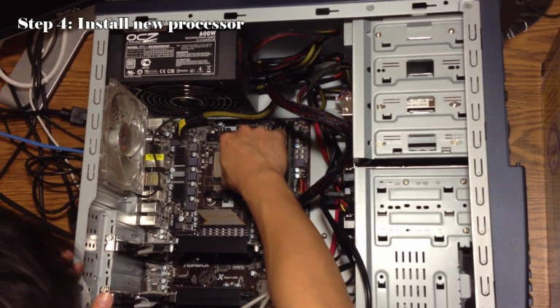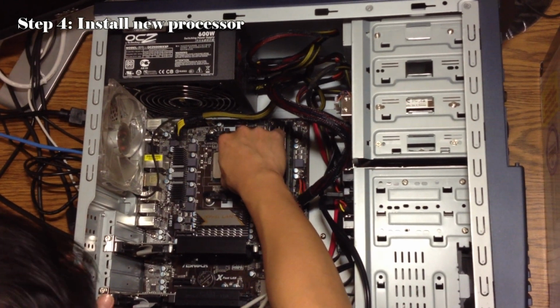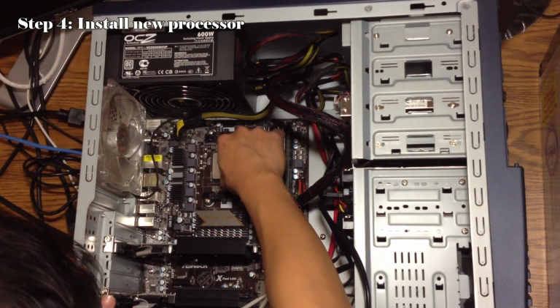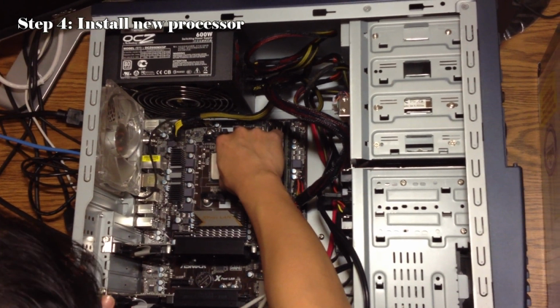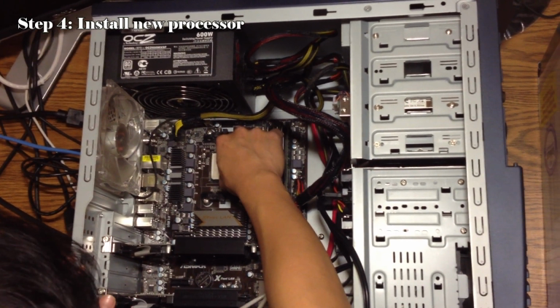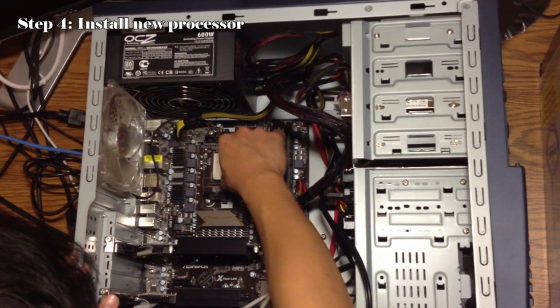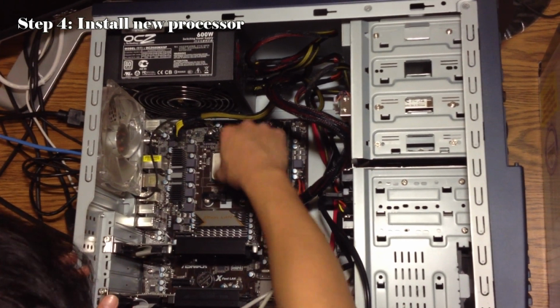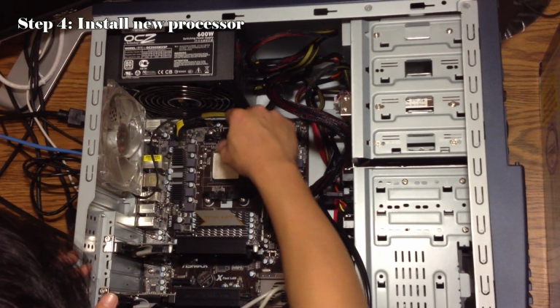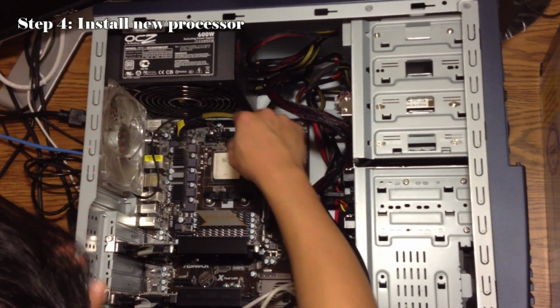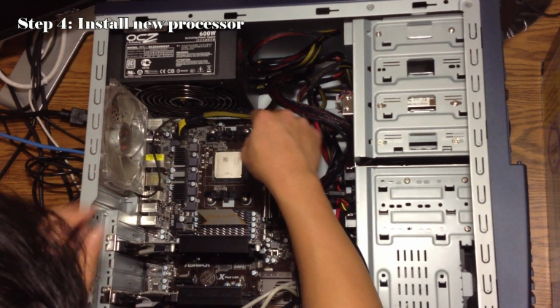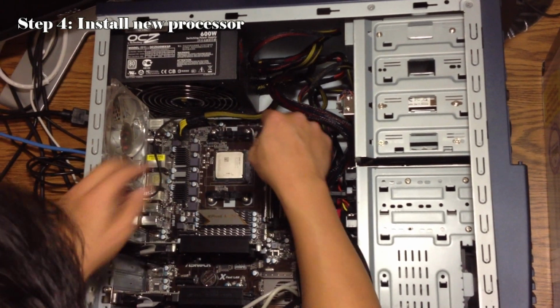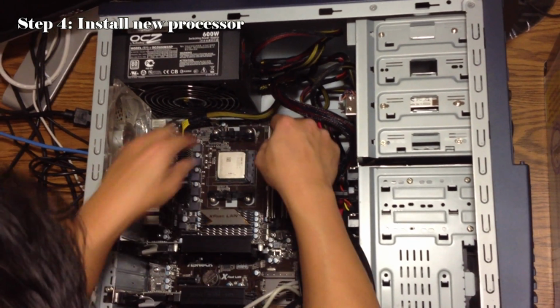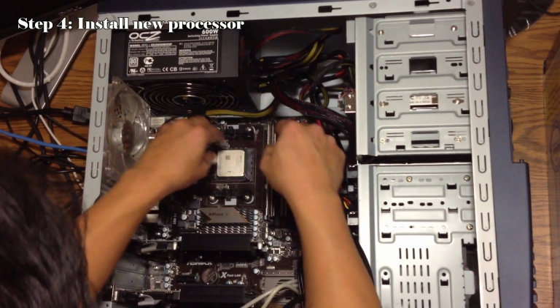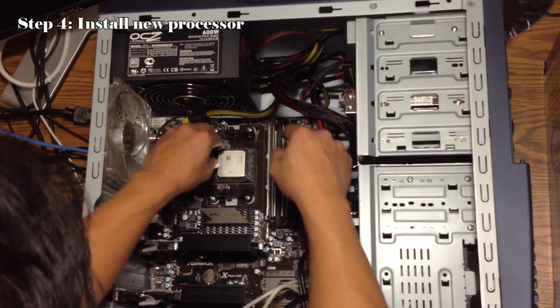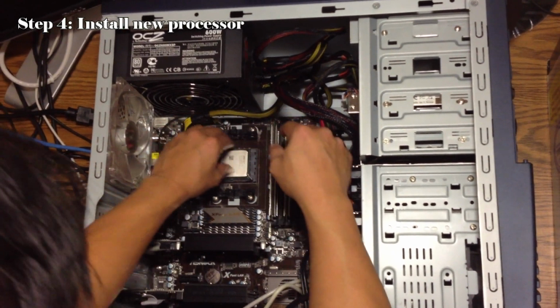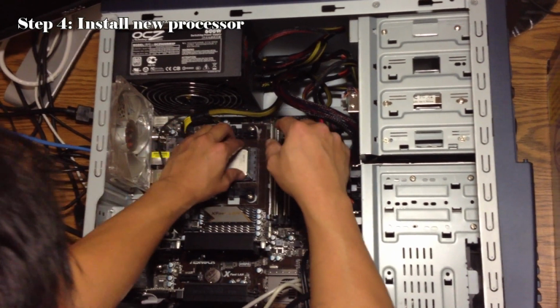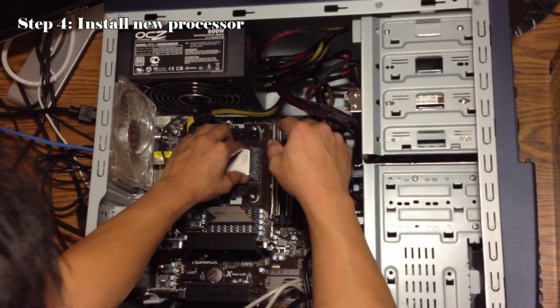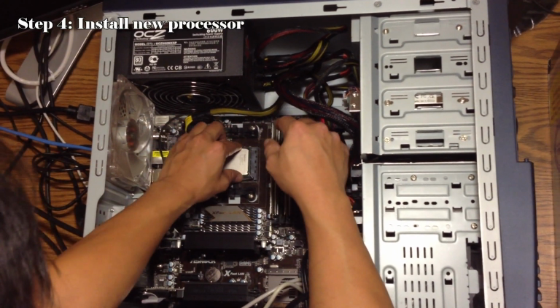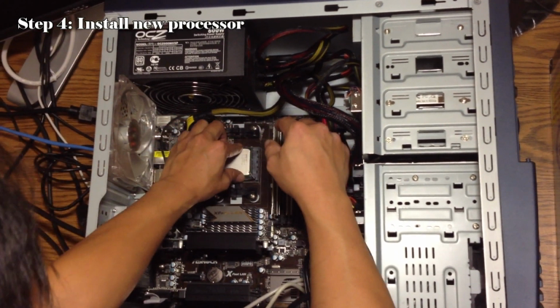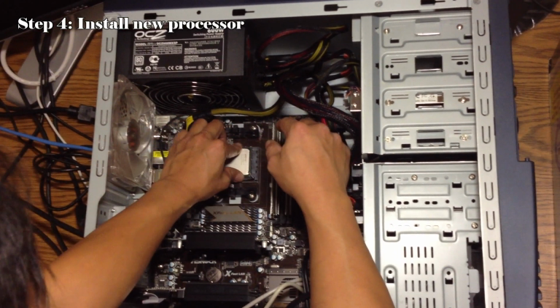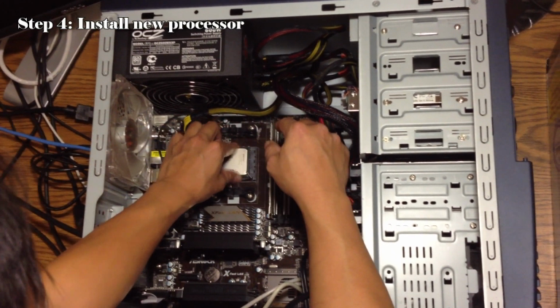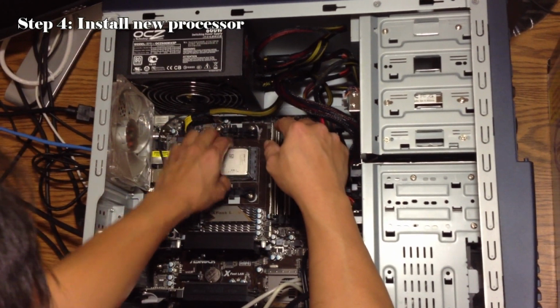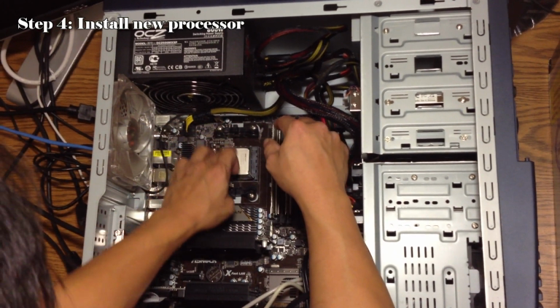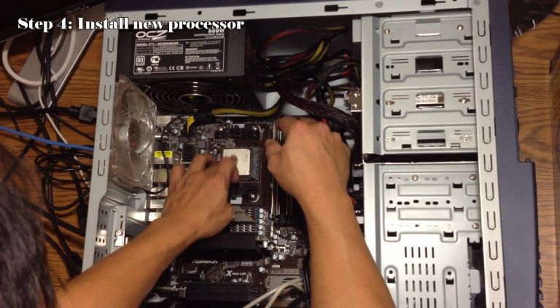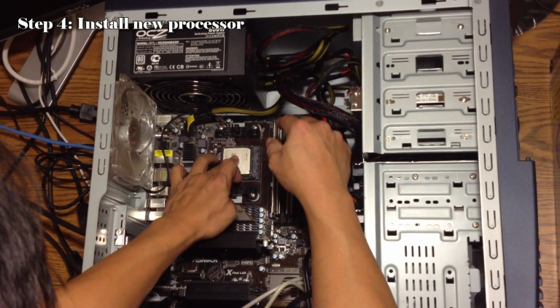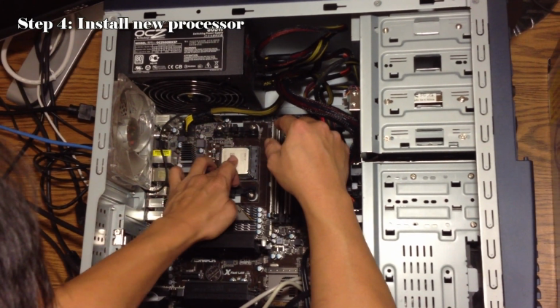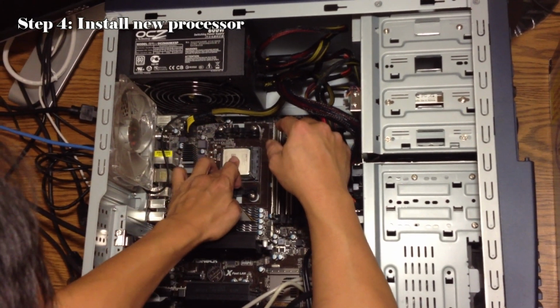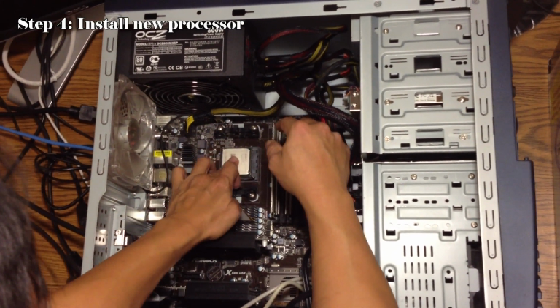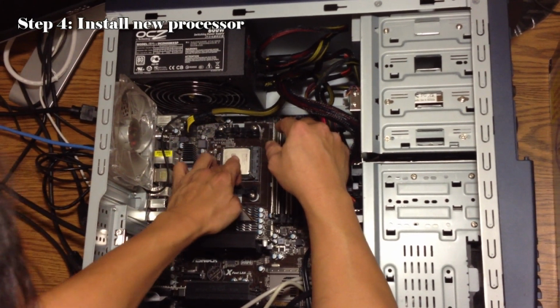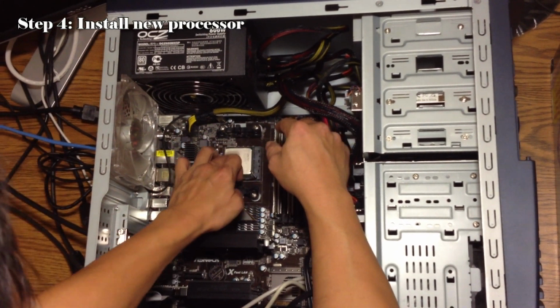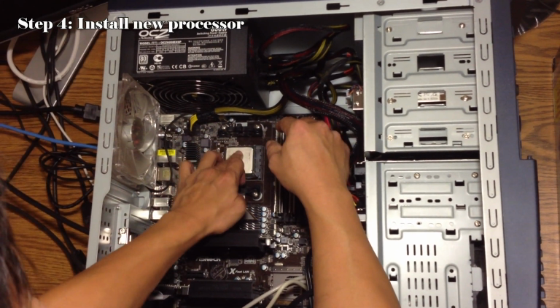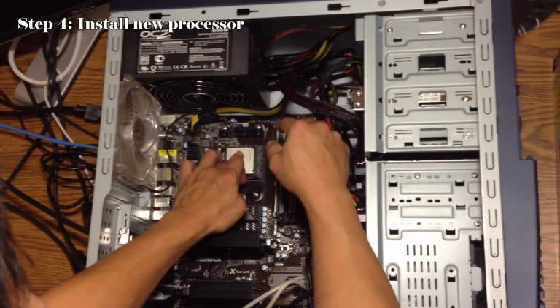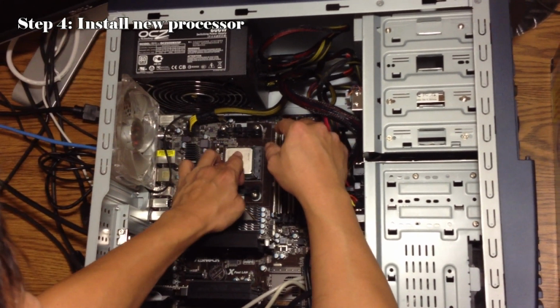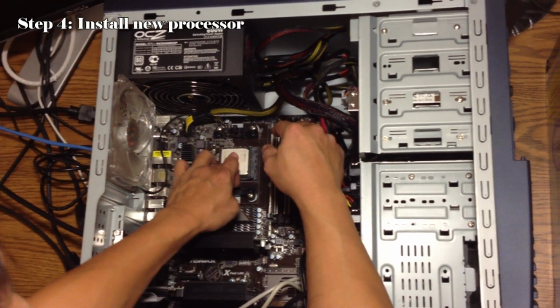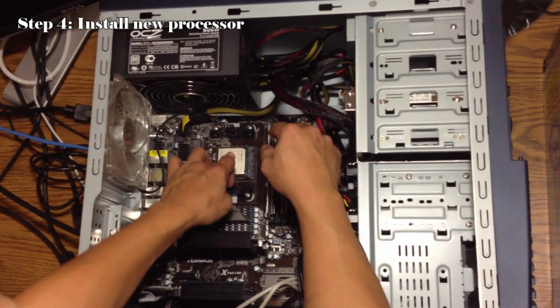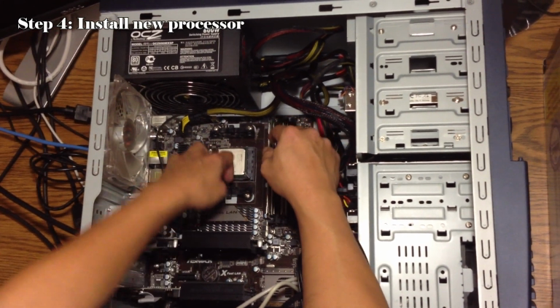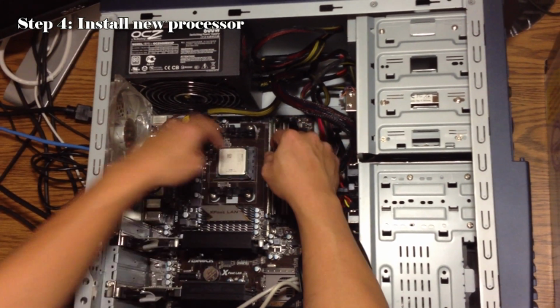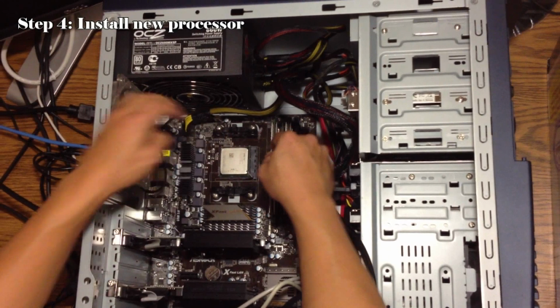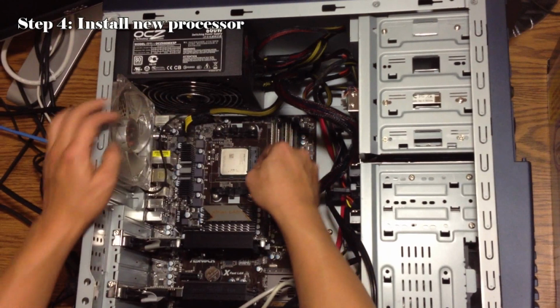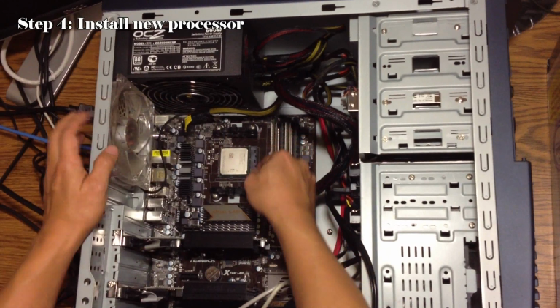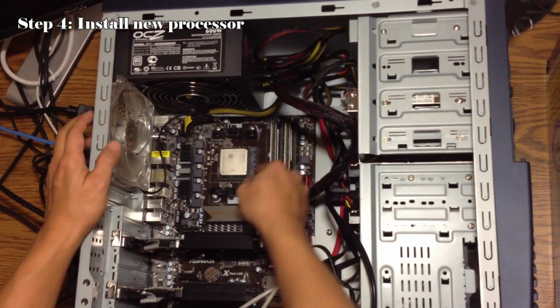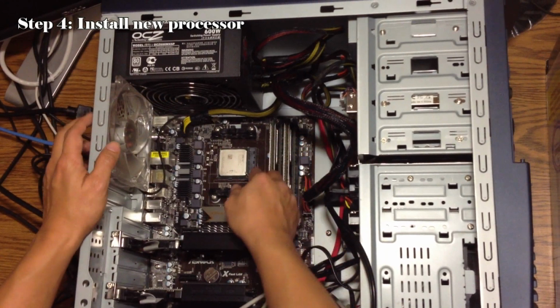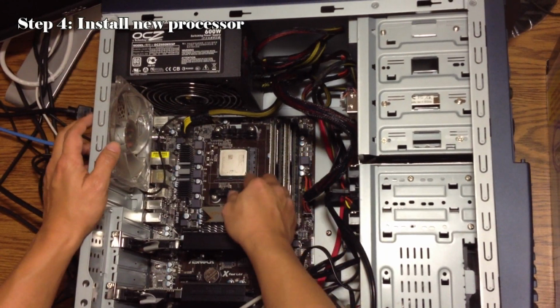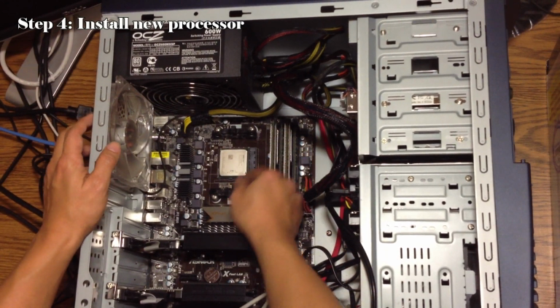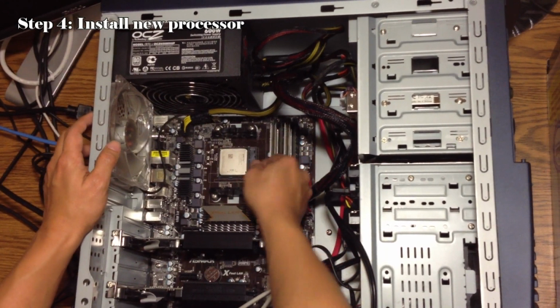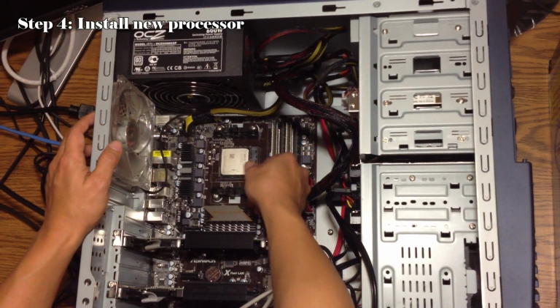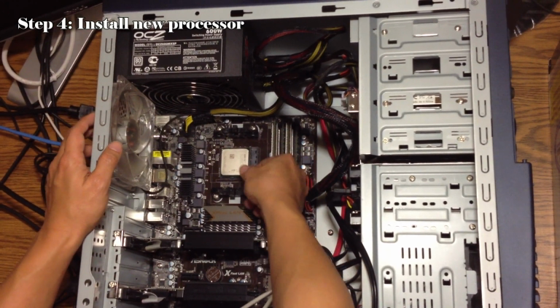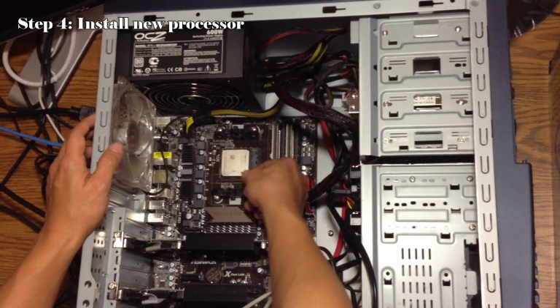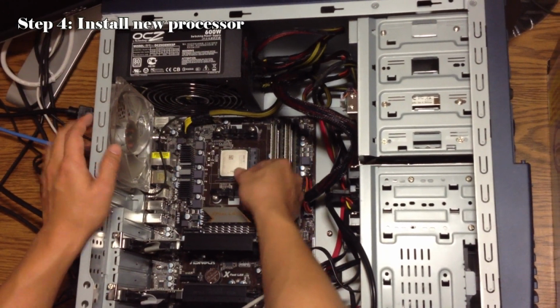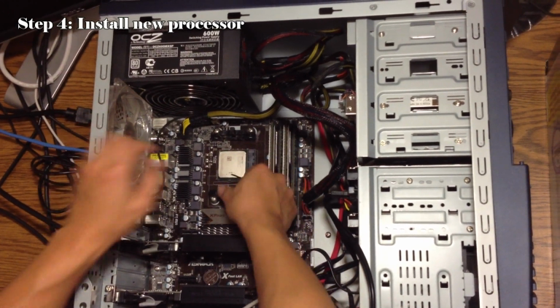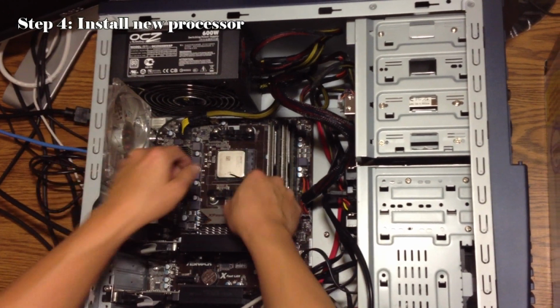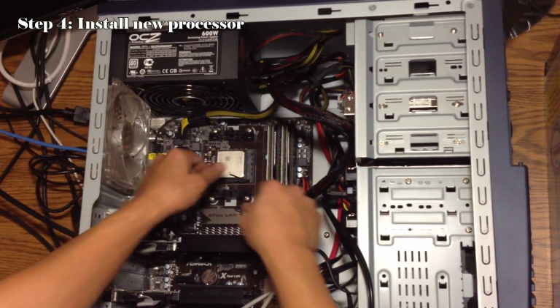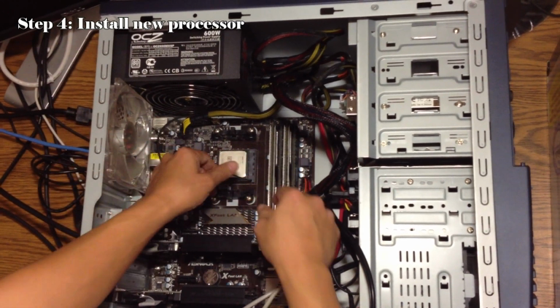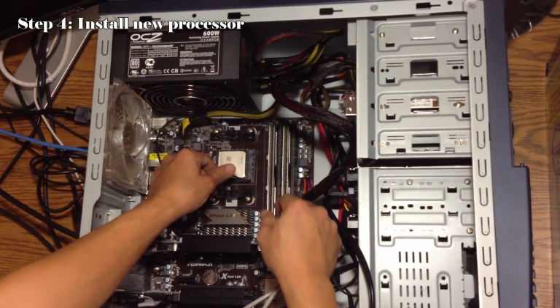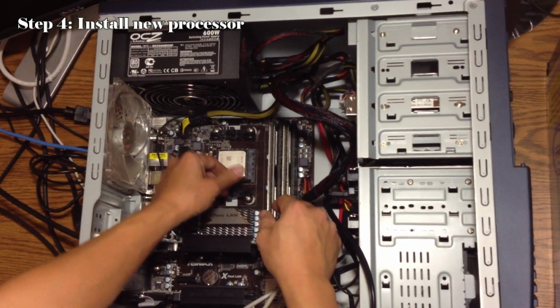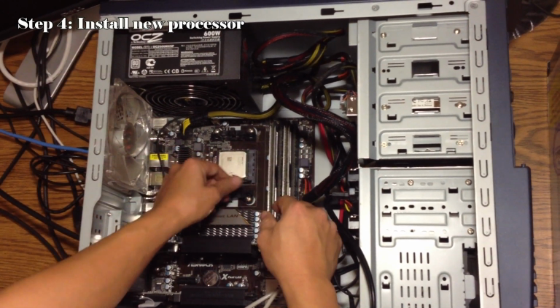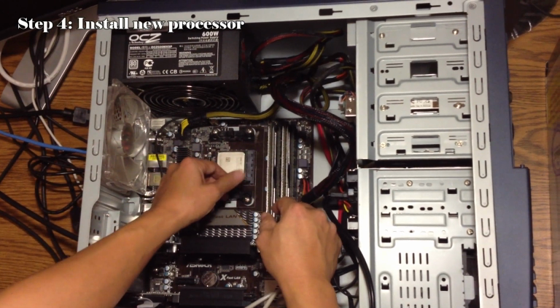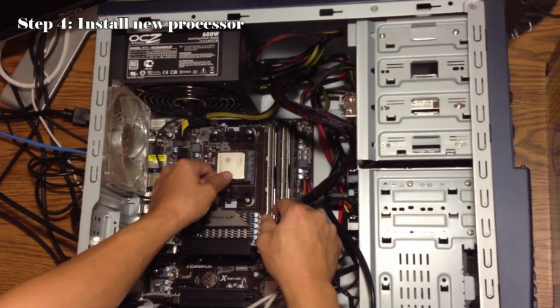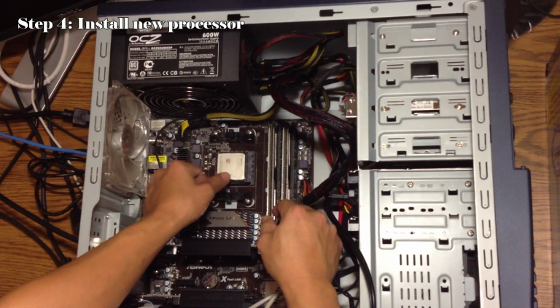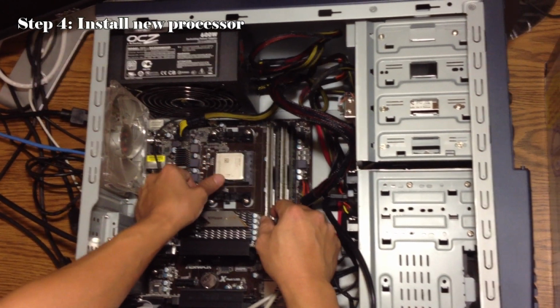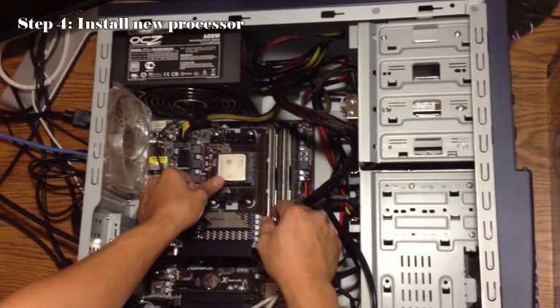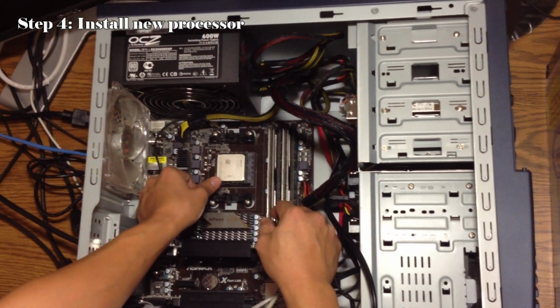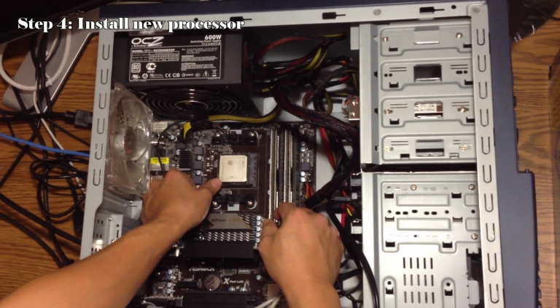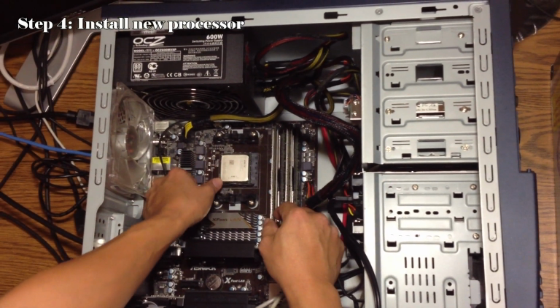Make sure all the pins are lined up. Pull down the lever.